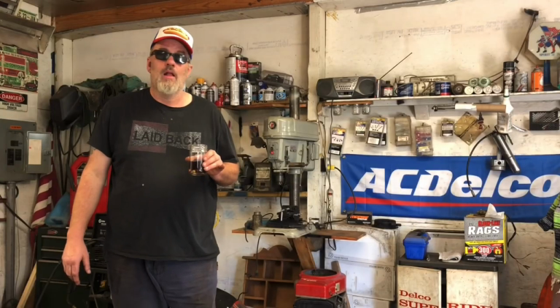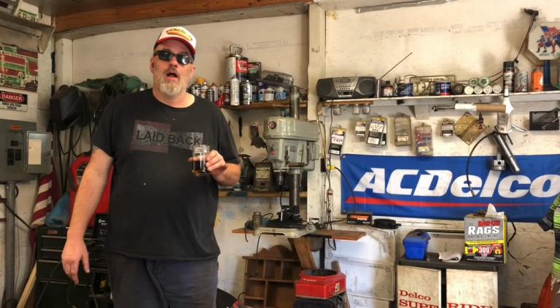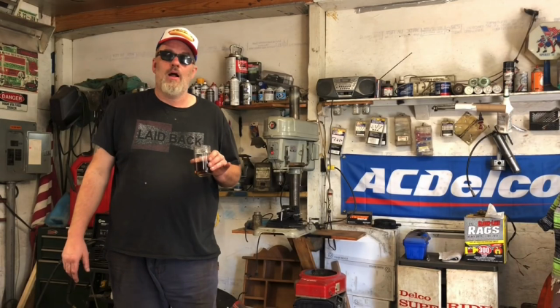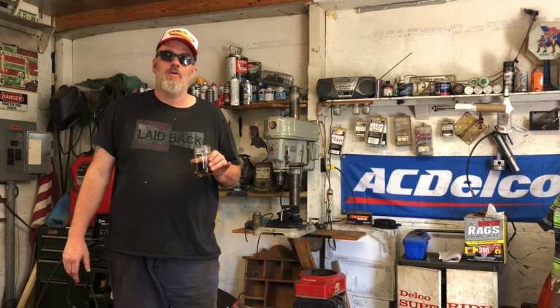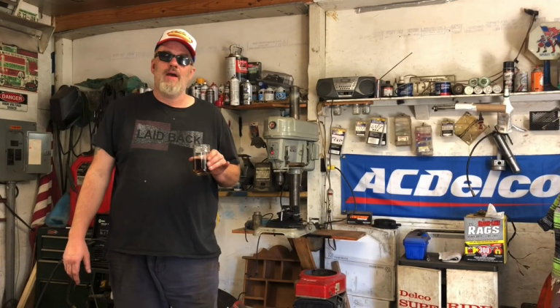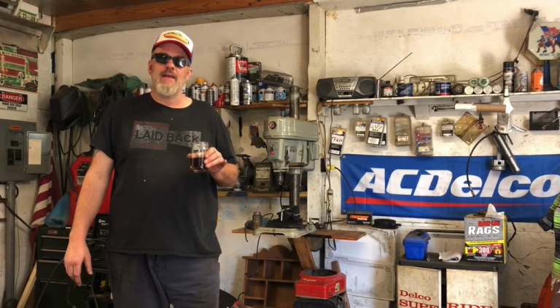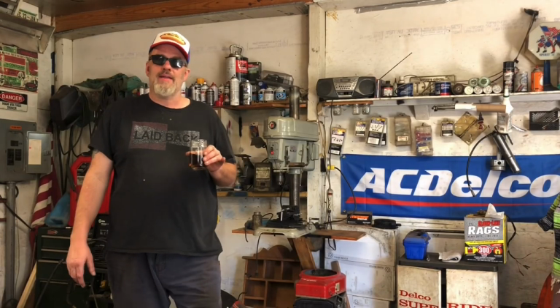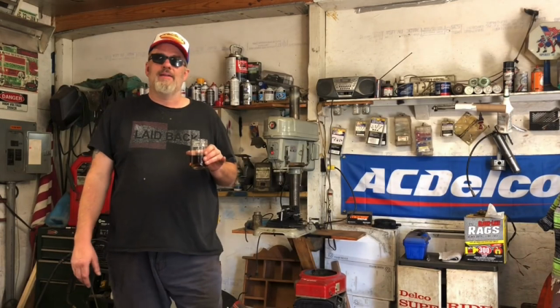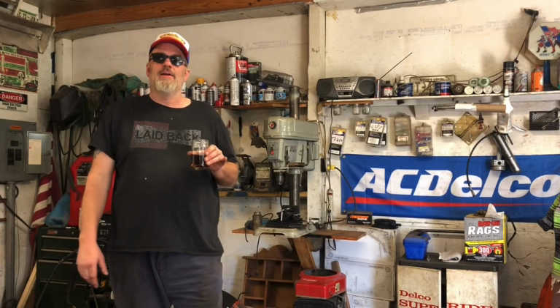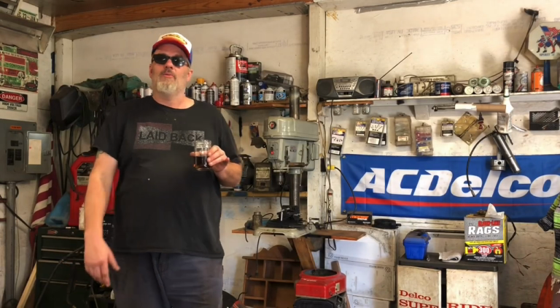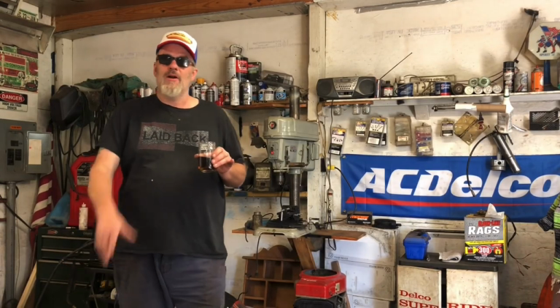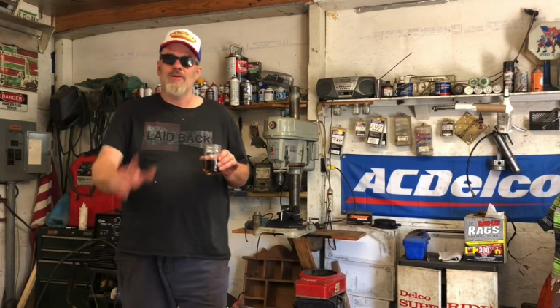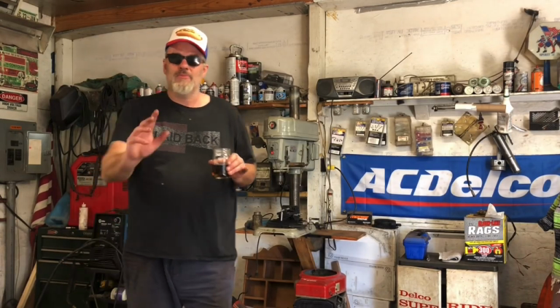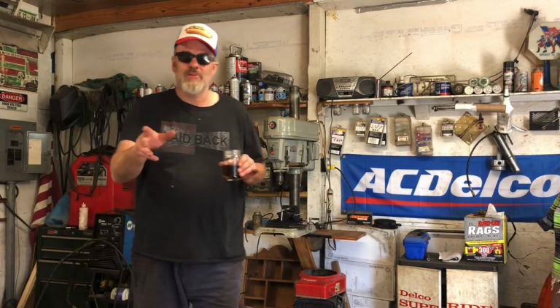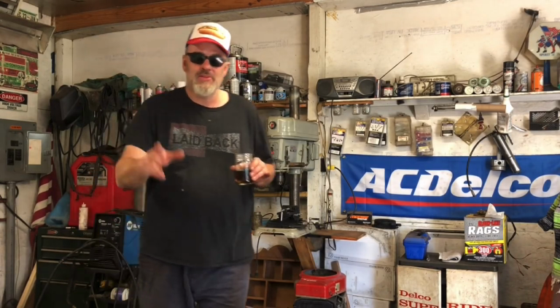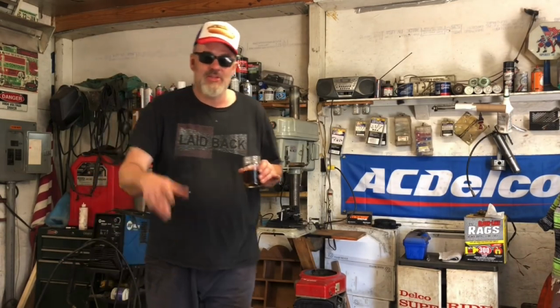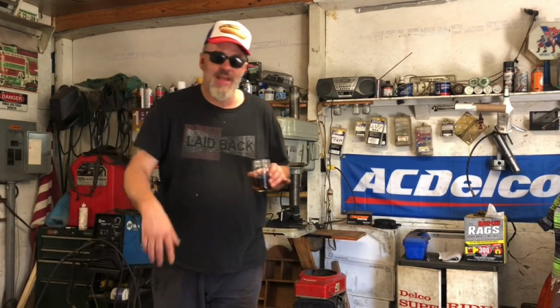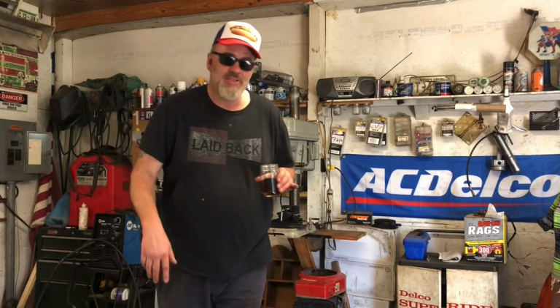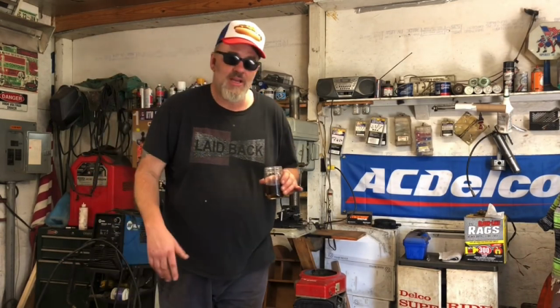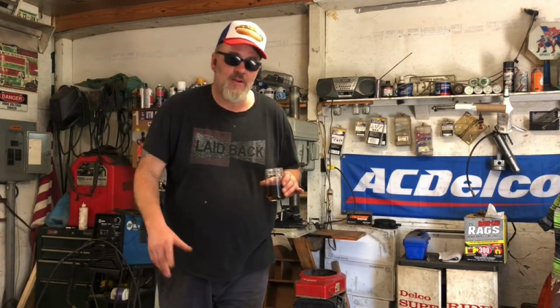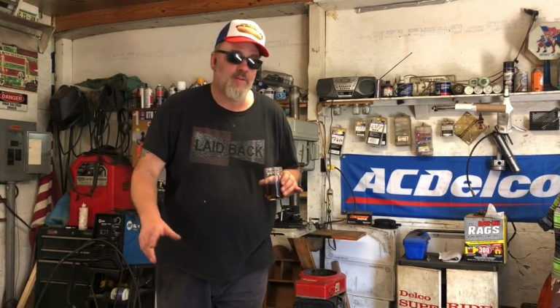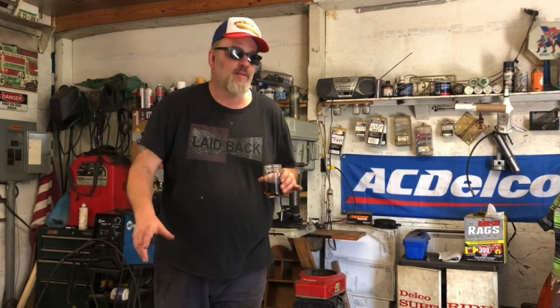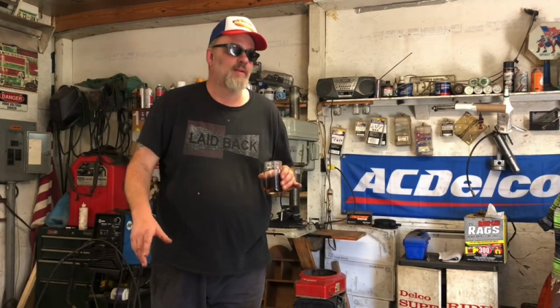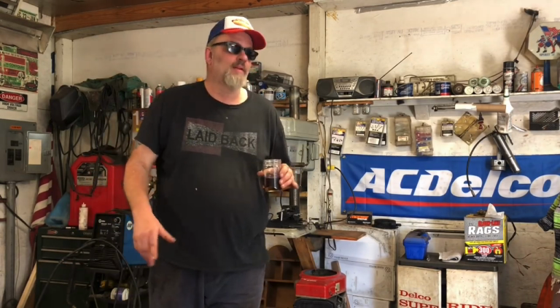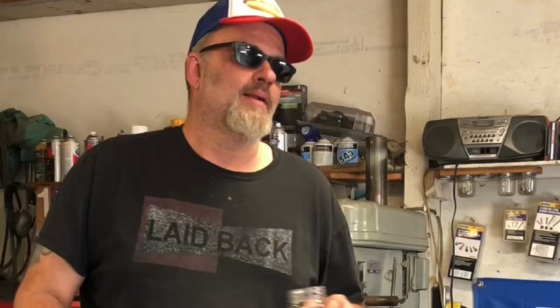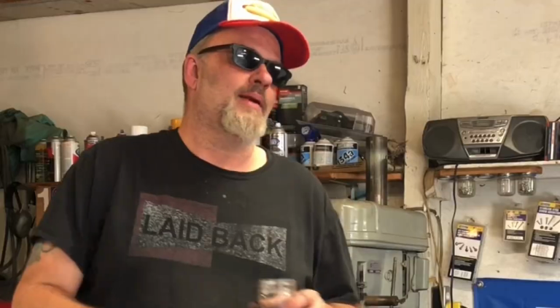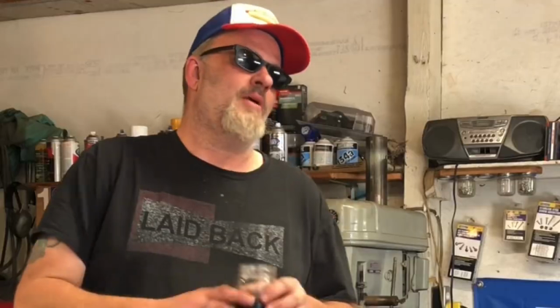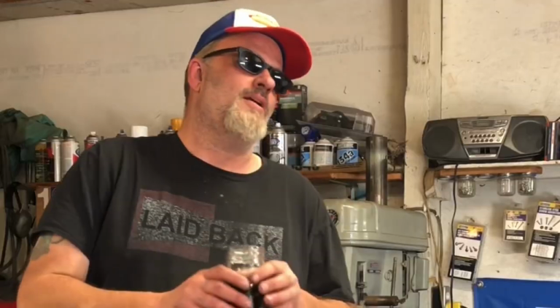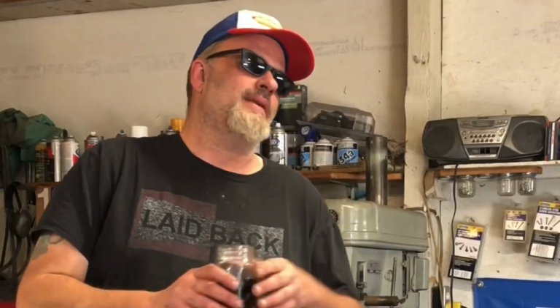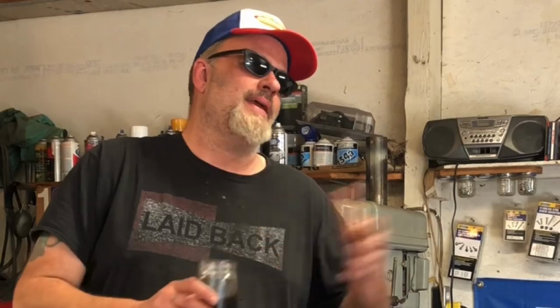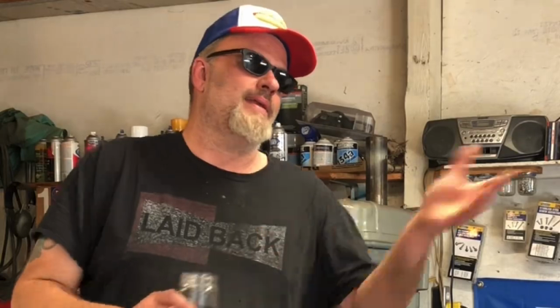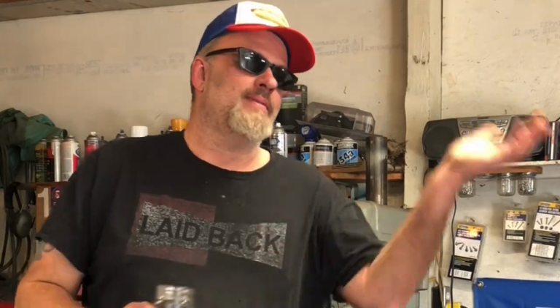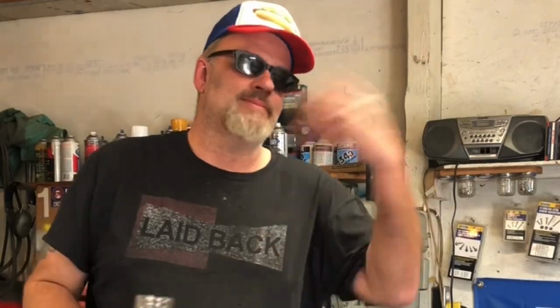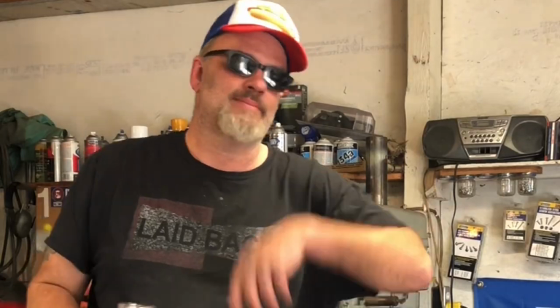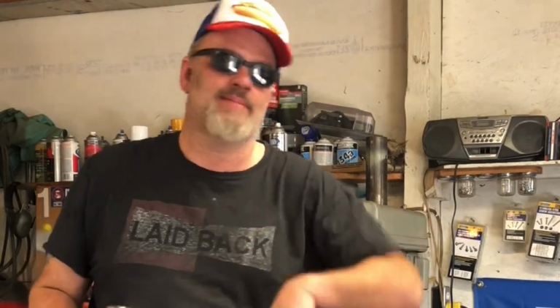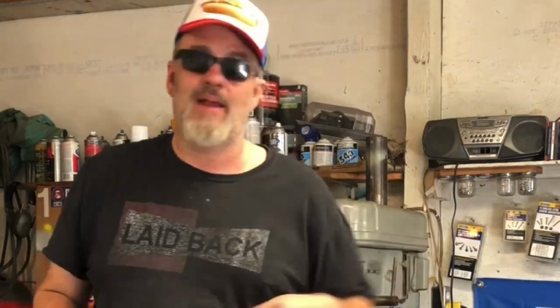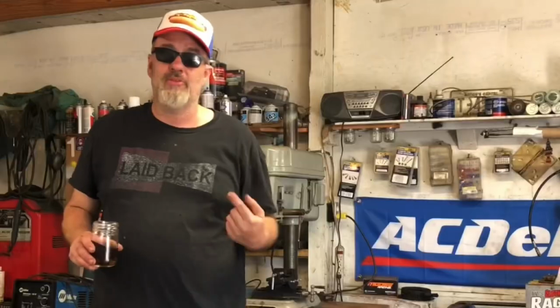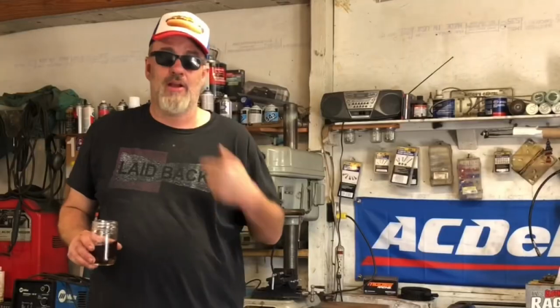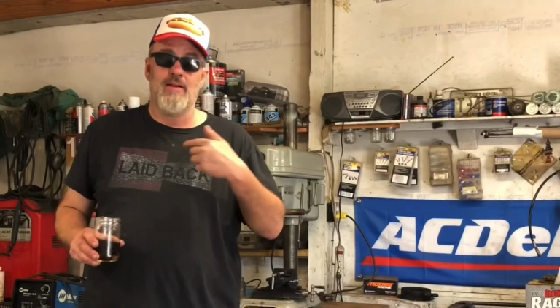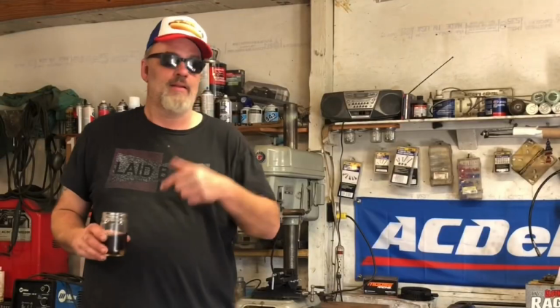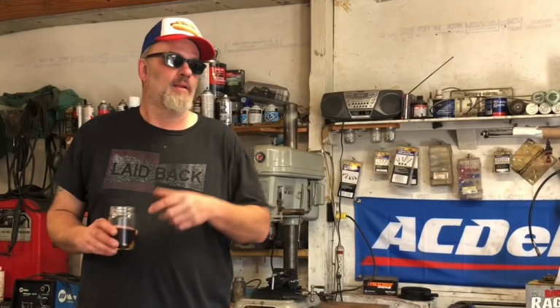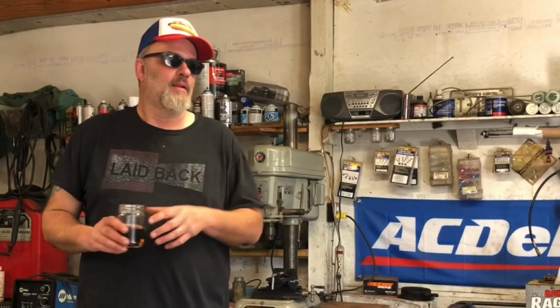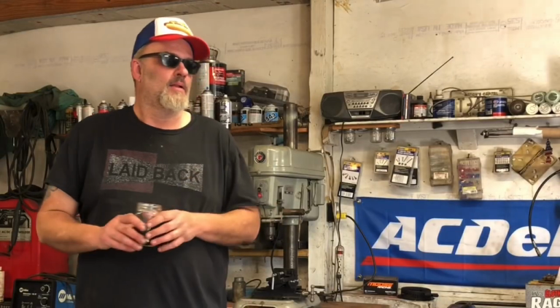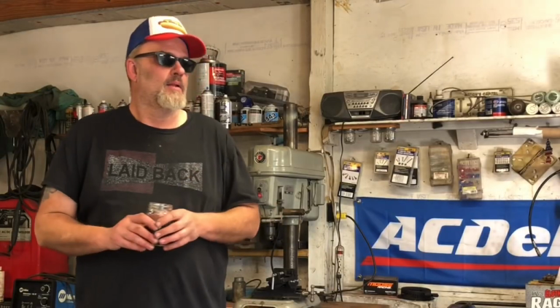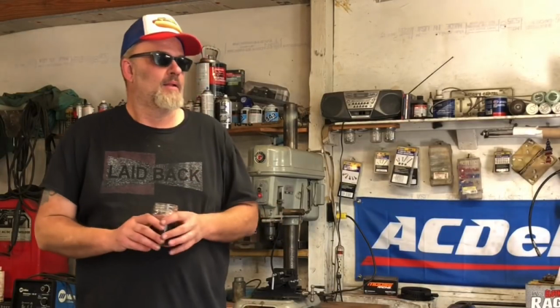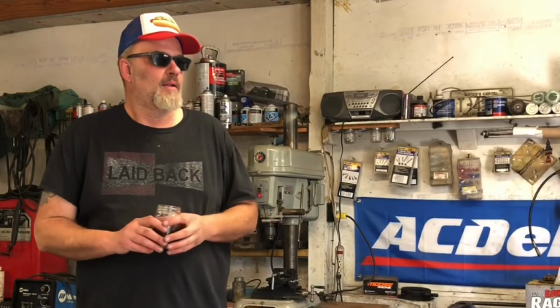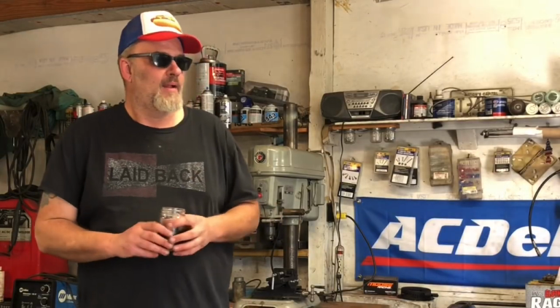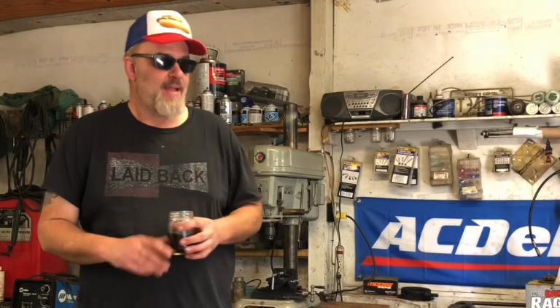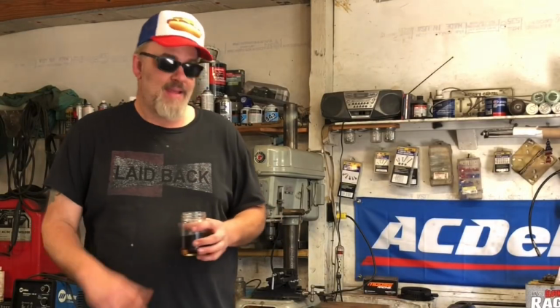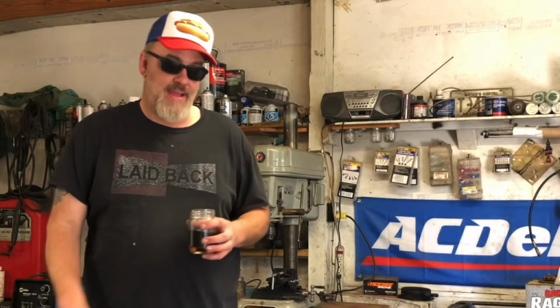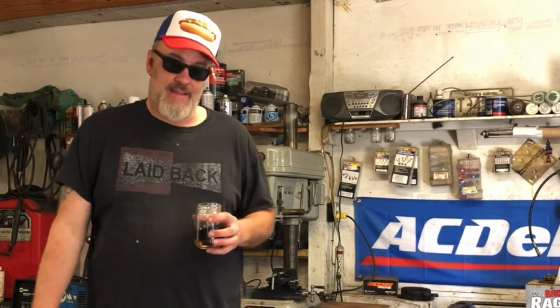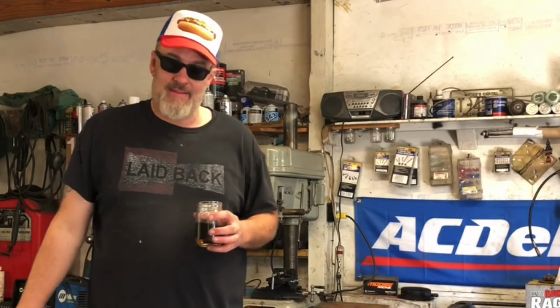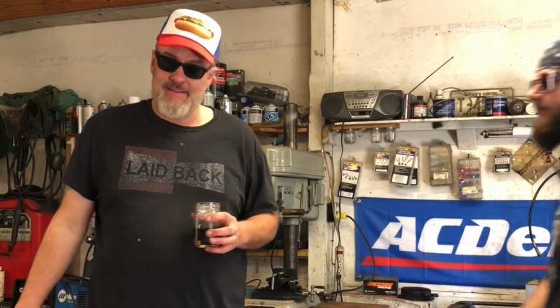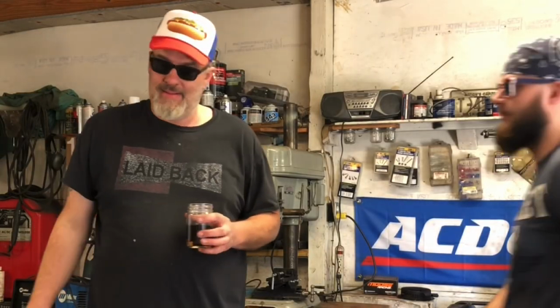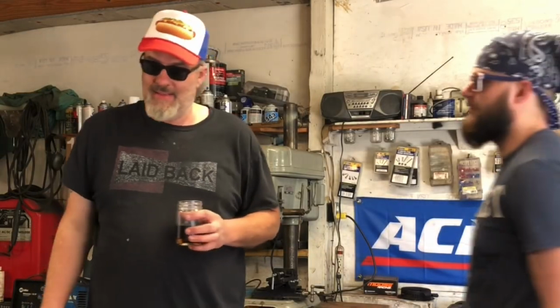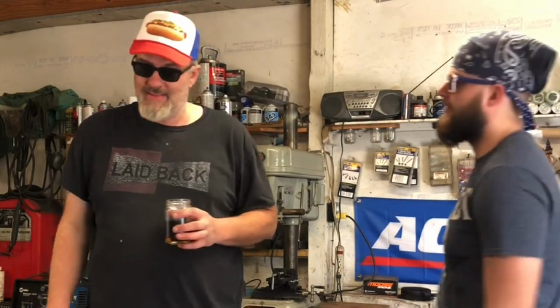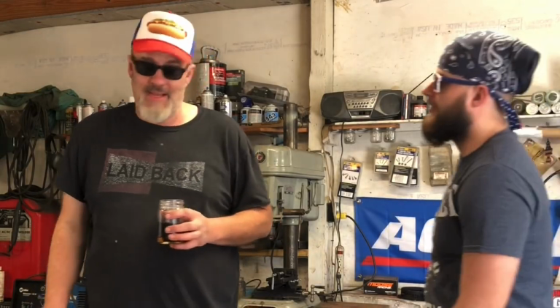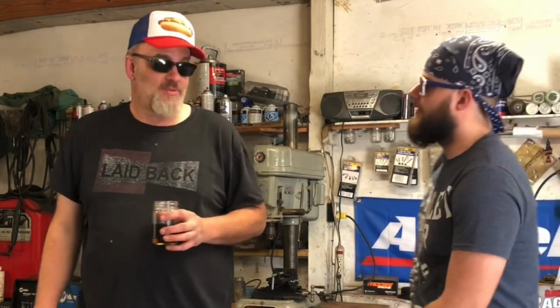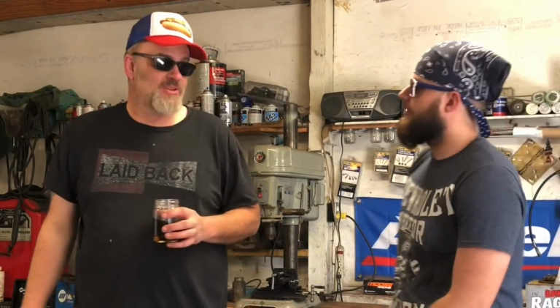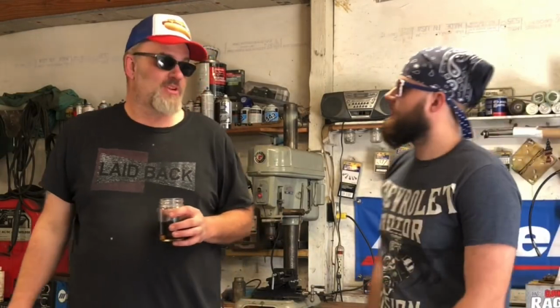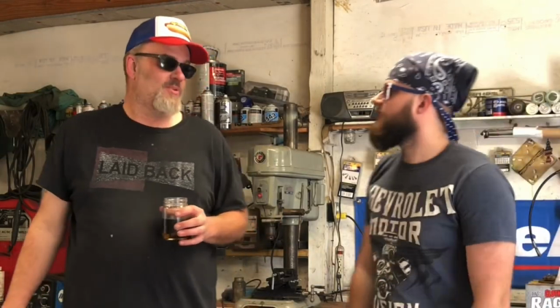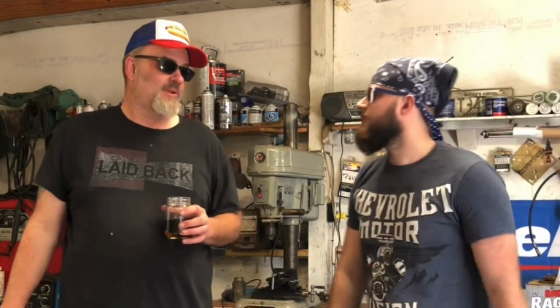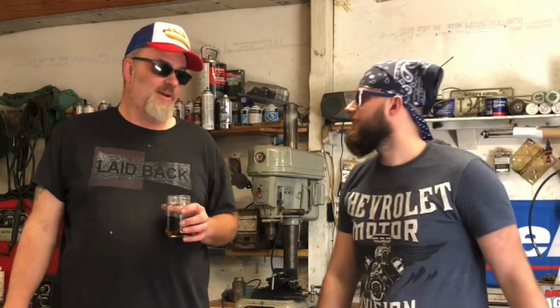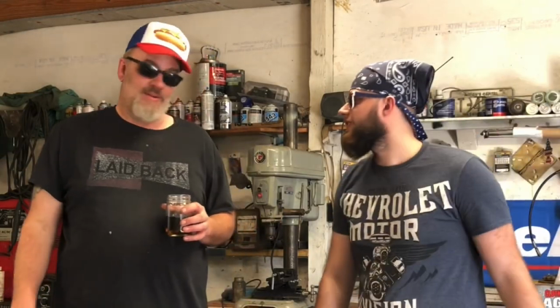Oh, hey! Welcome to the Shed Show. Come on in. Come on, Pops! Hey, I'll tell you what's going on.